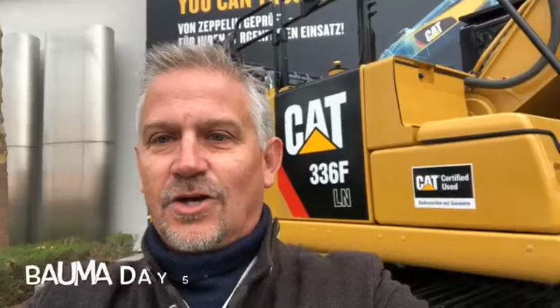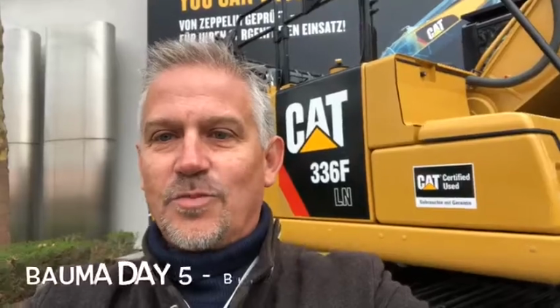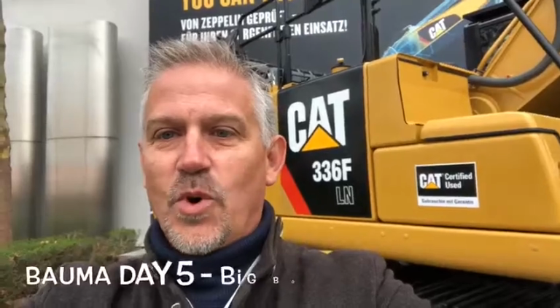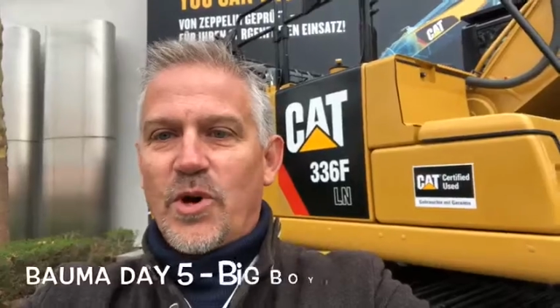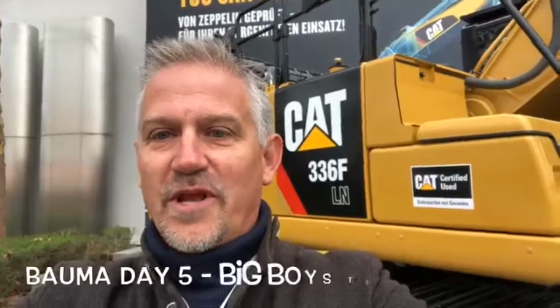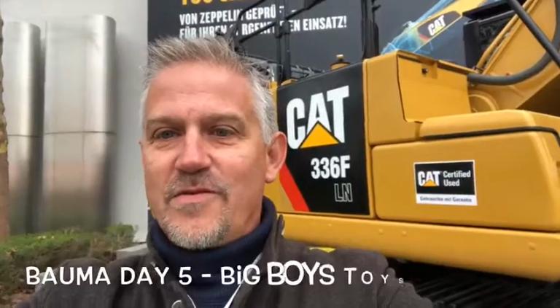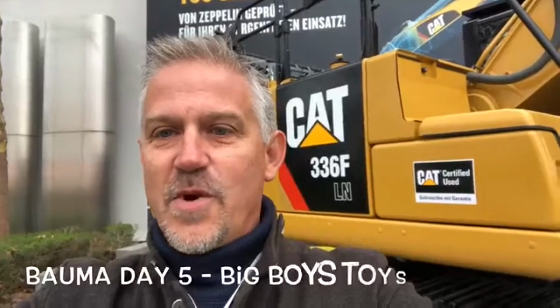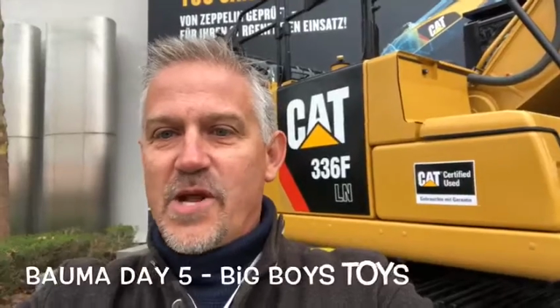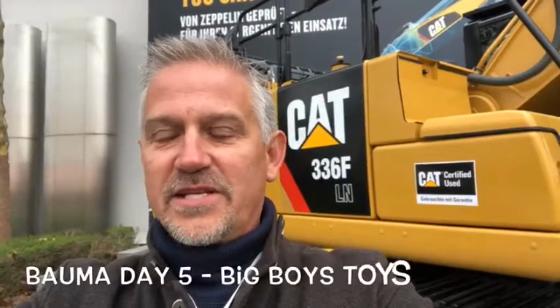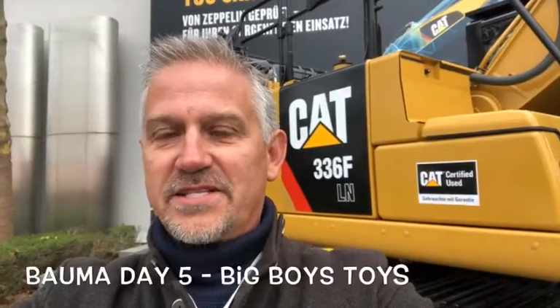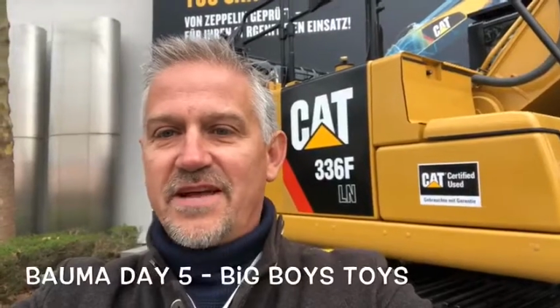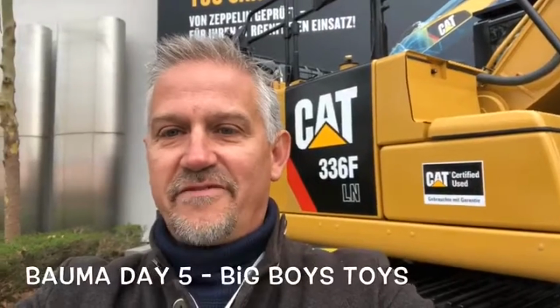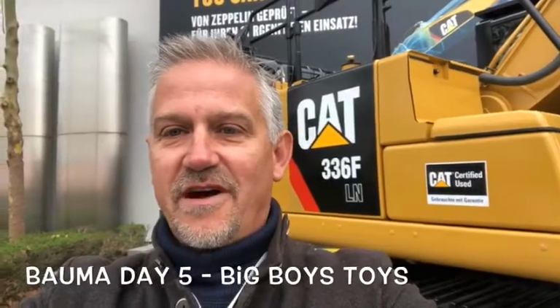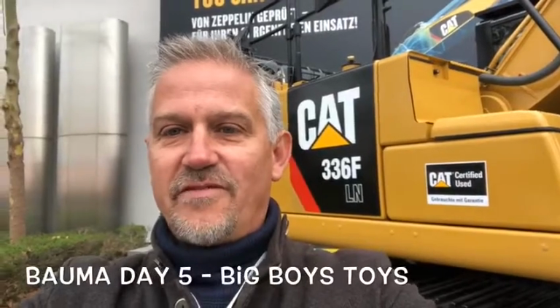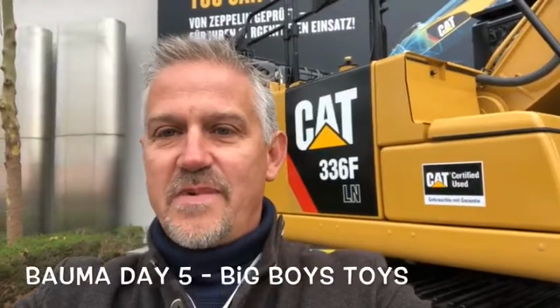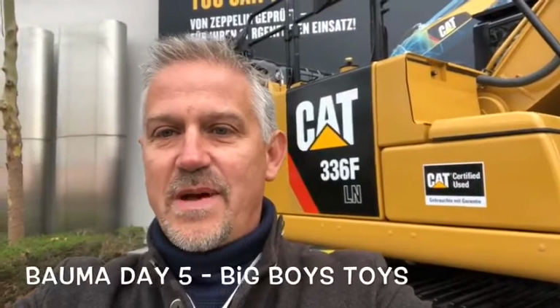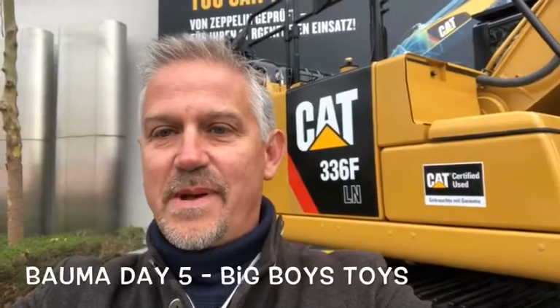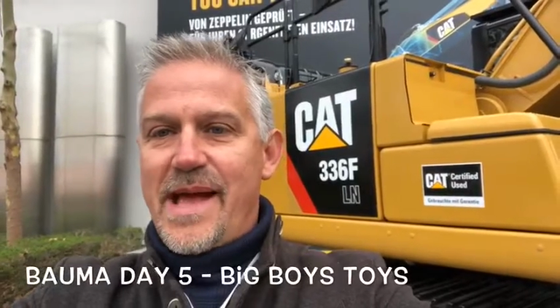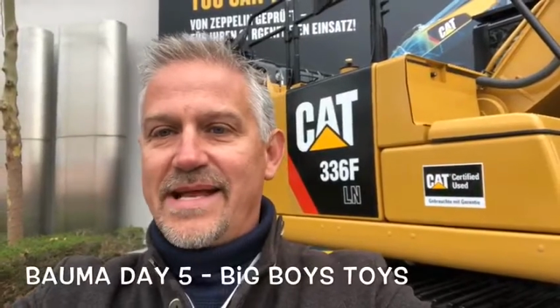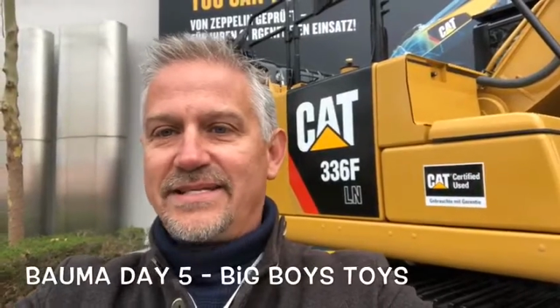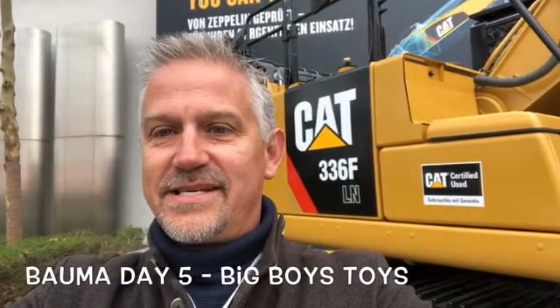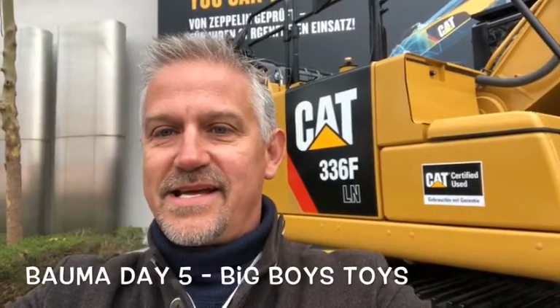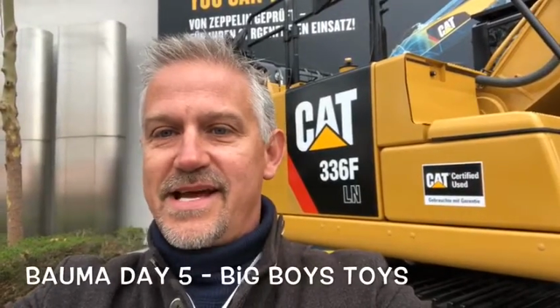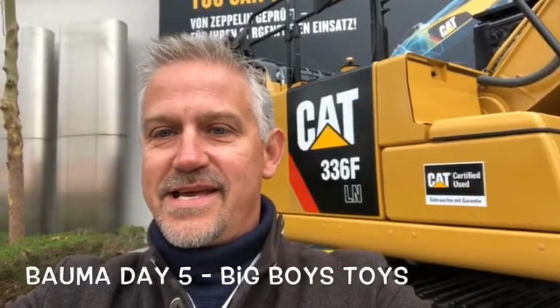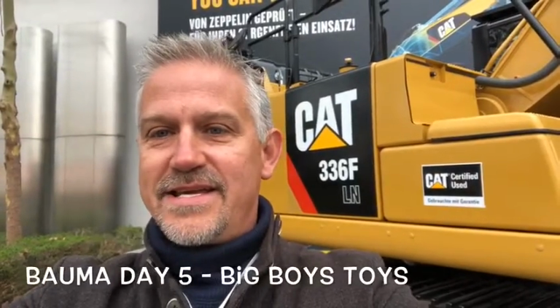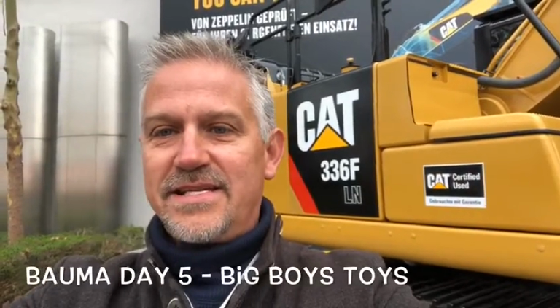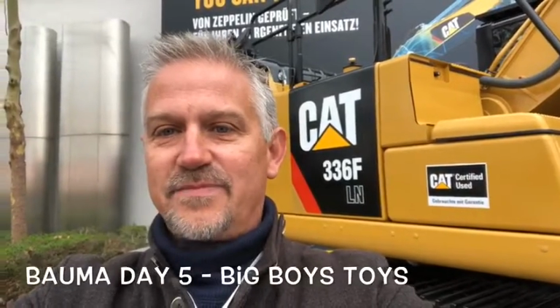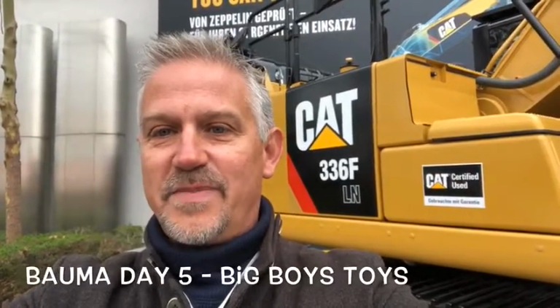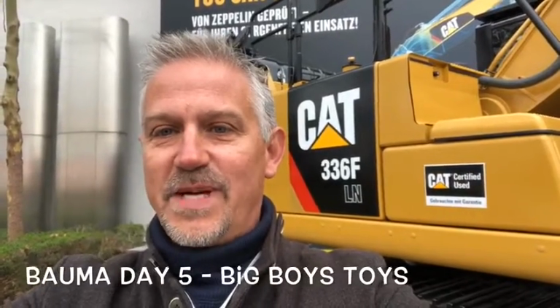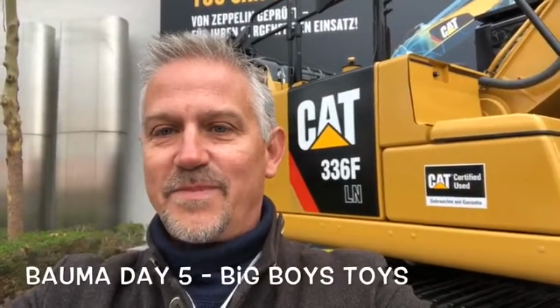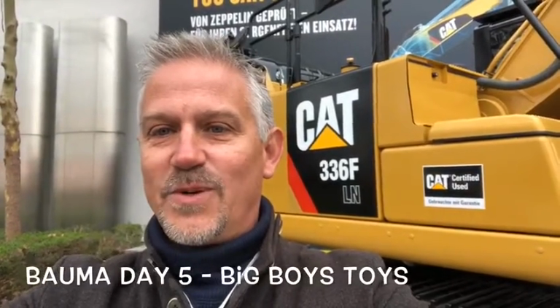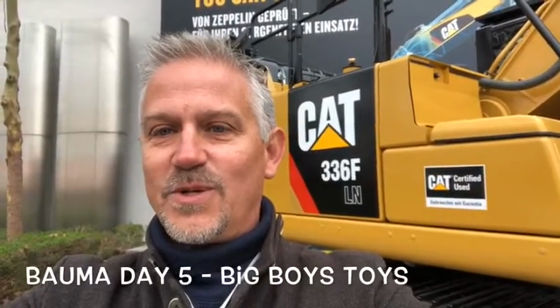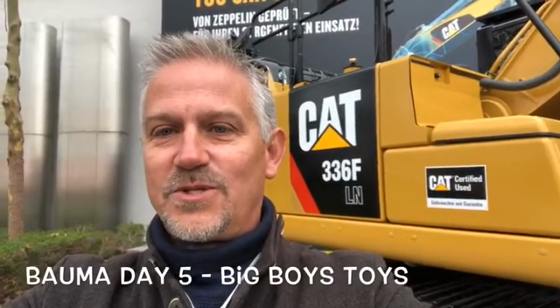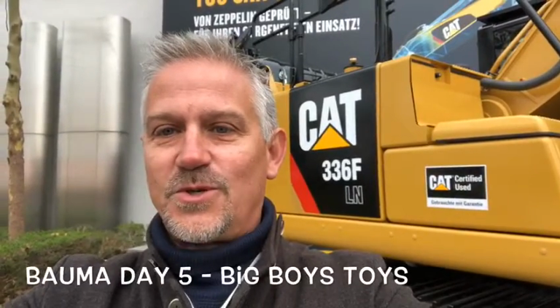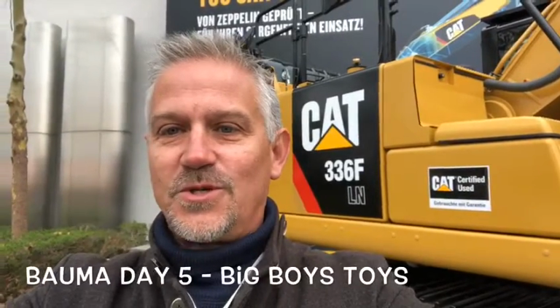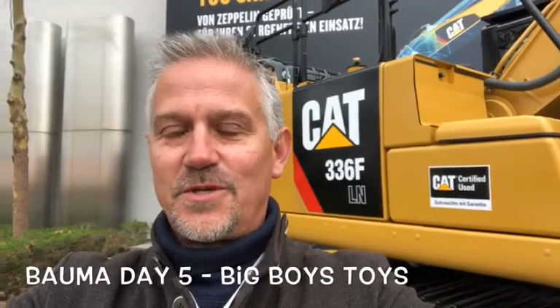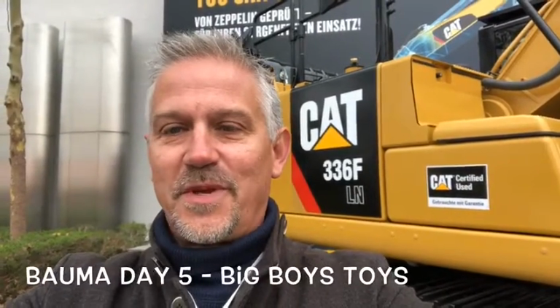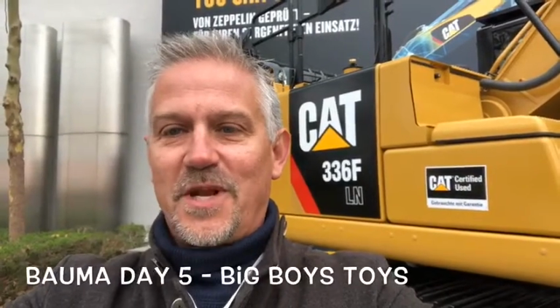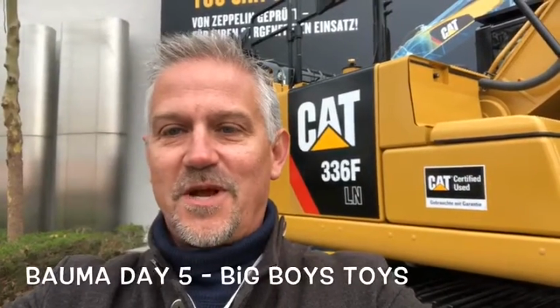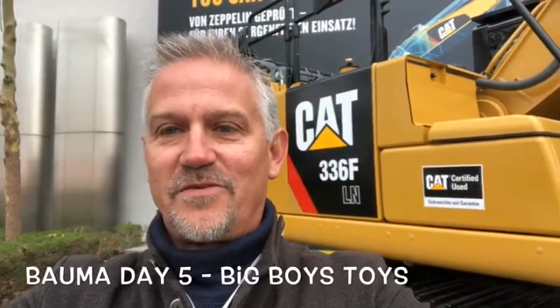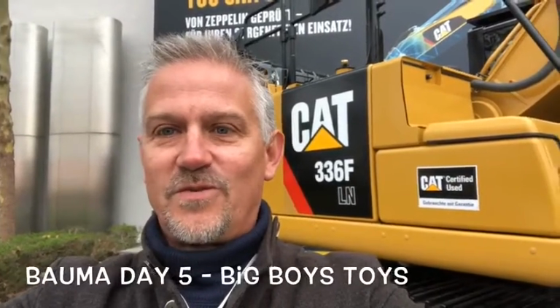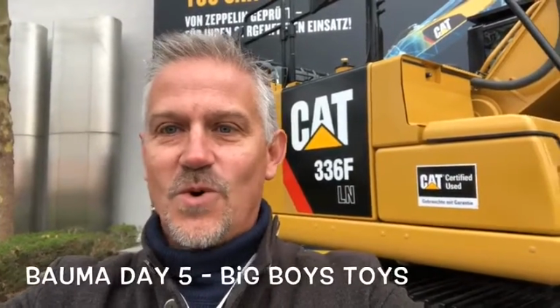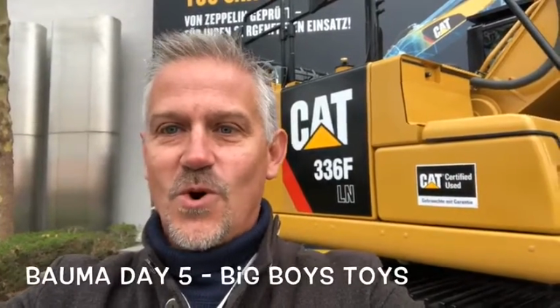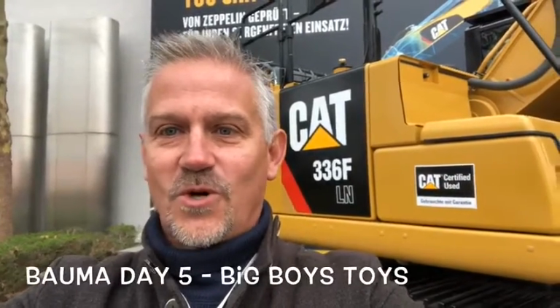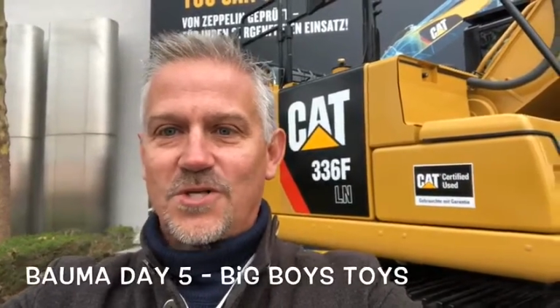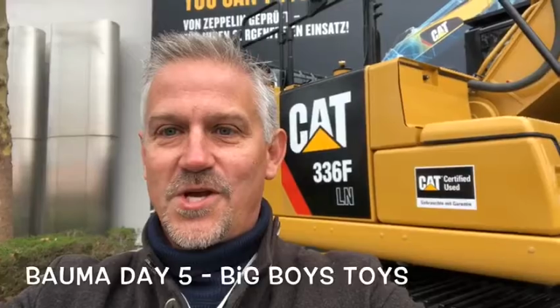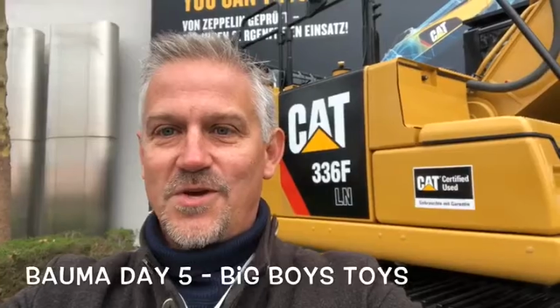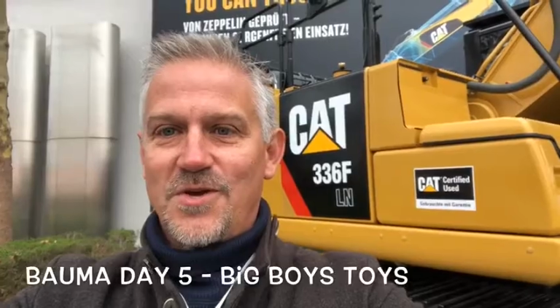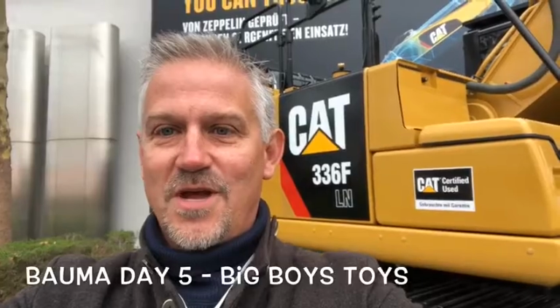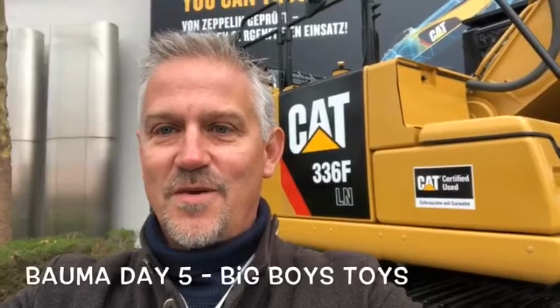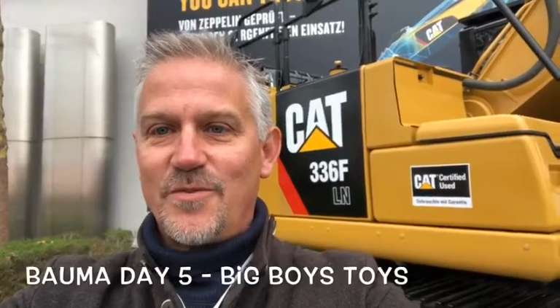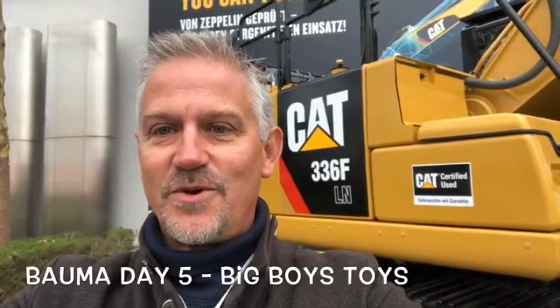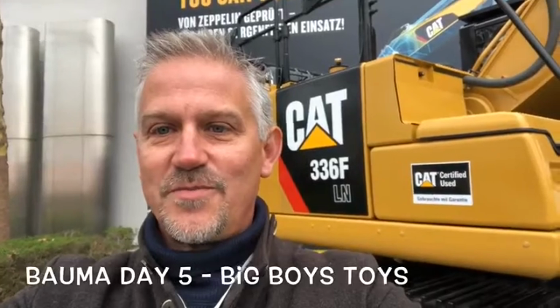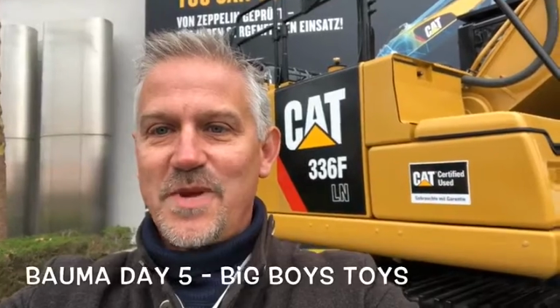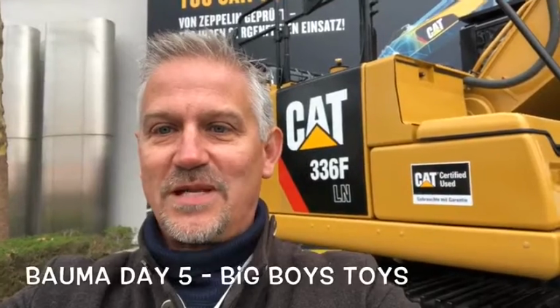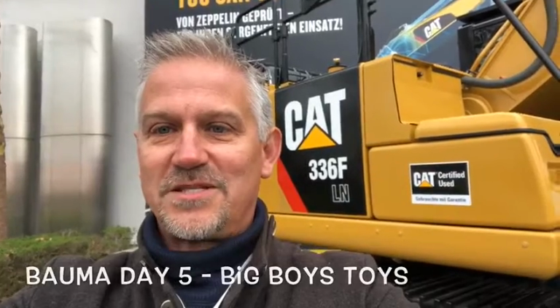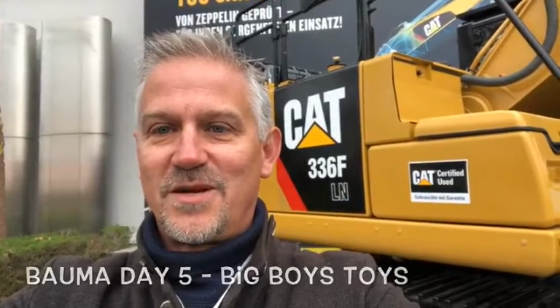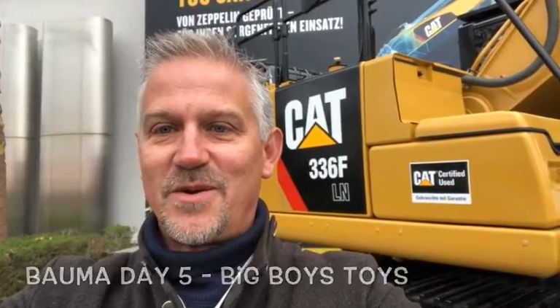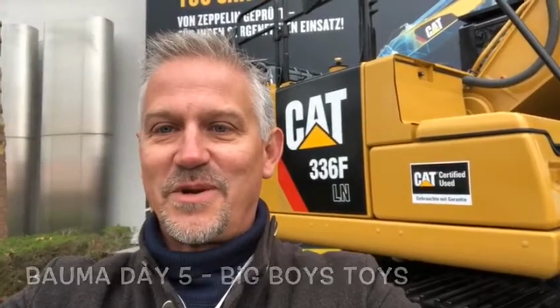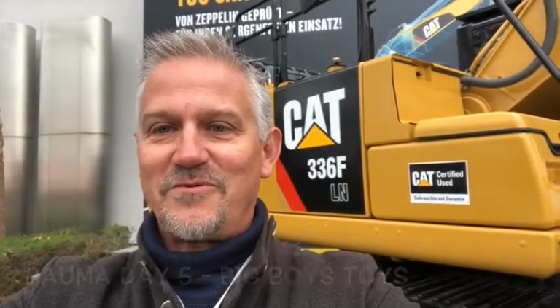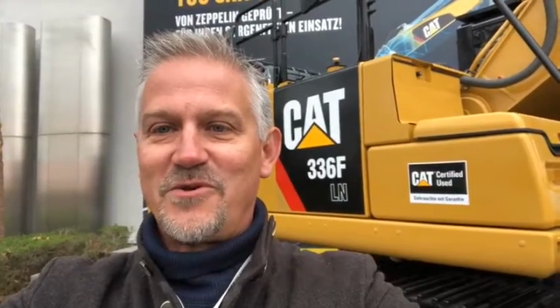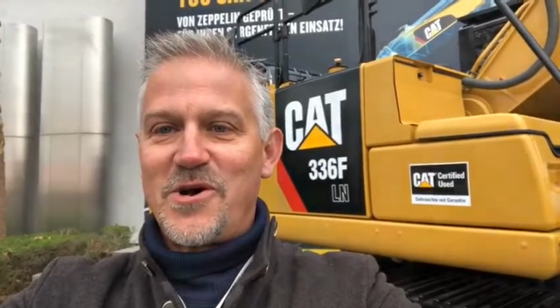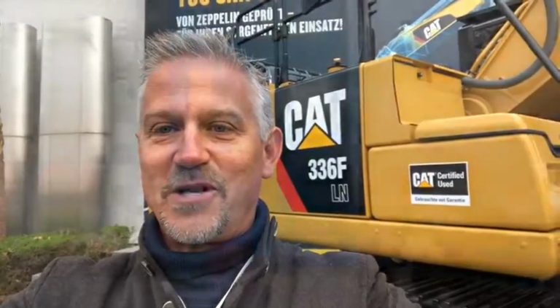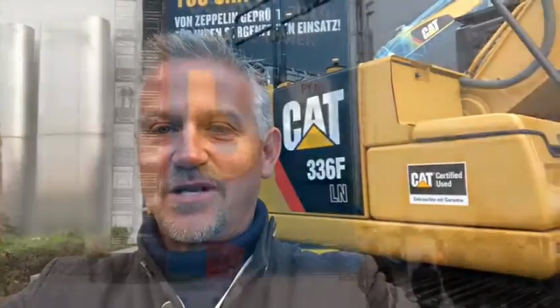Good morning everybody, it's Day 5 at Bauma and today is Big Boys Toys. I'm going to go for a walk, so come on with me — let's see what we can find.